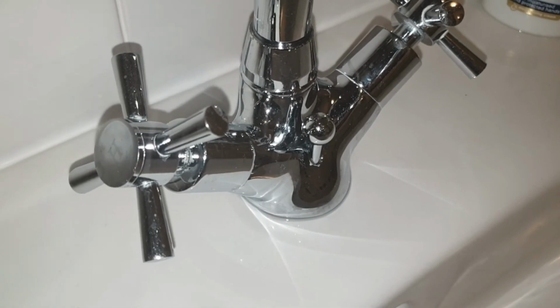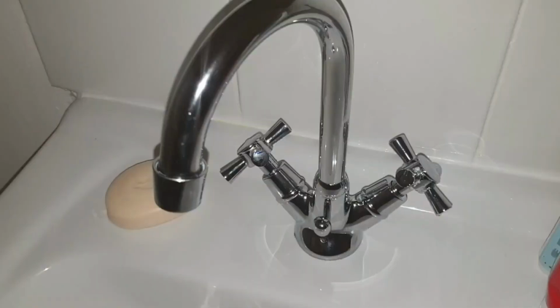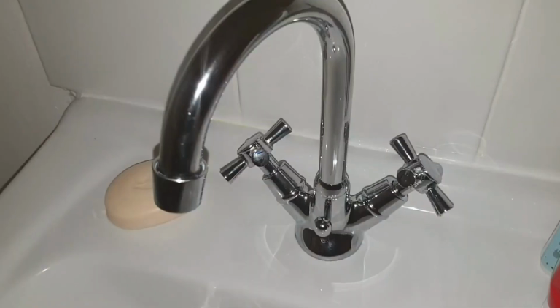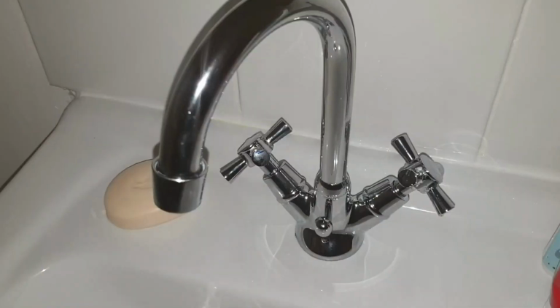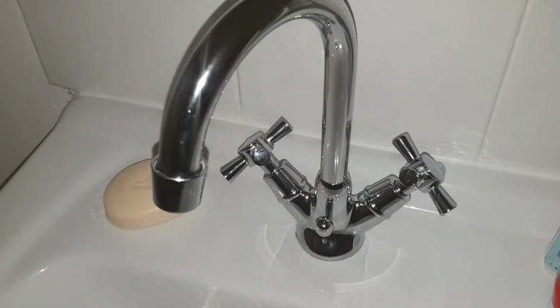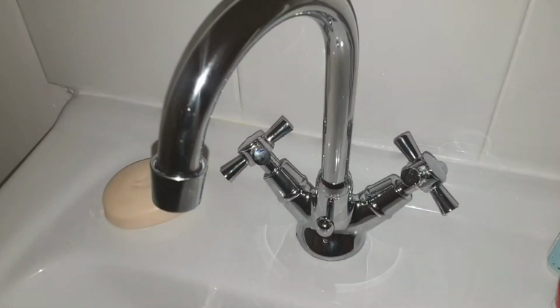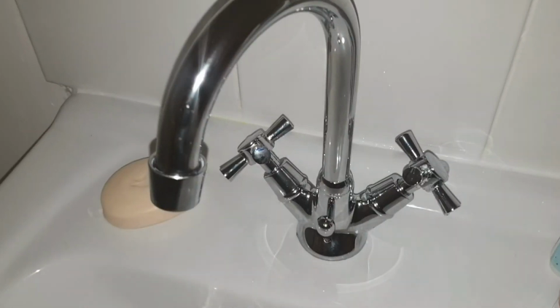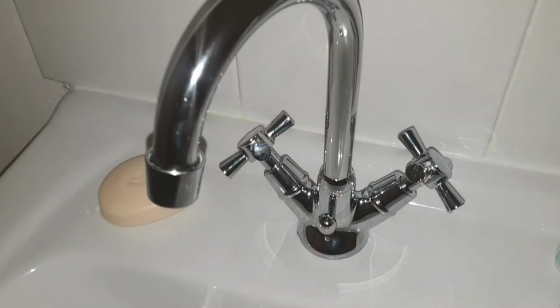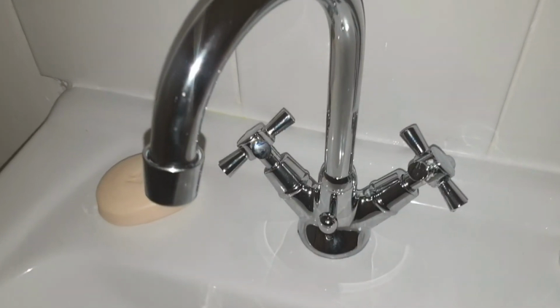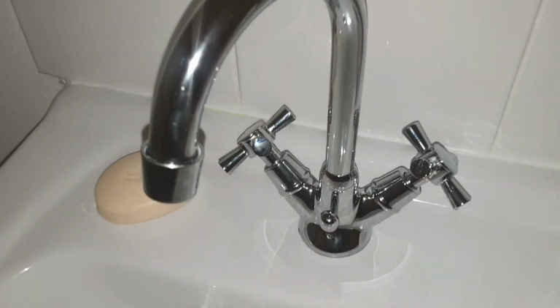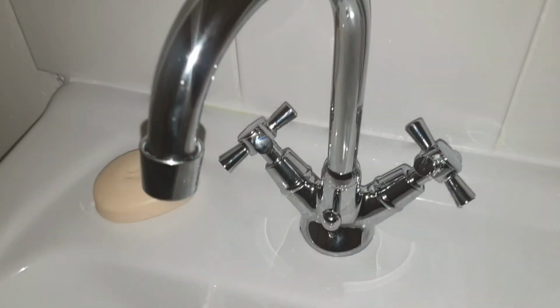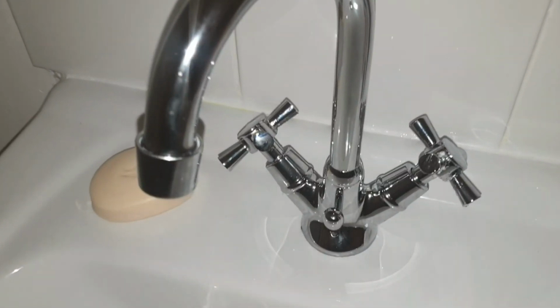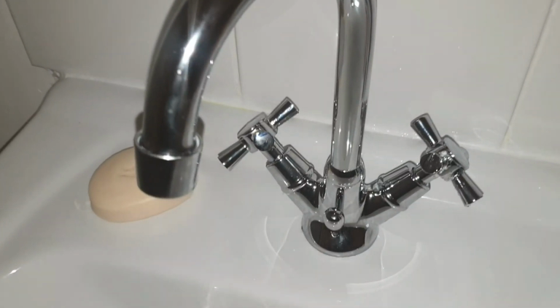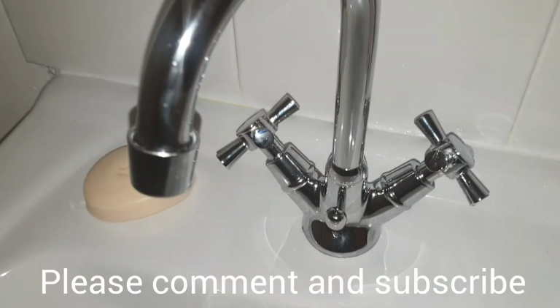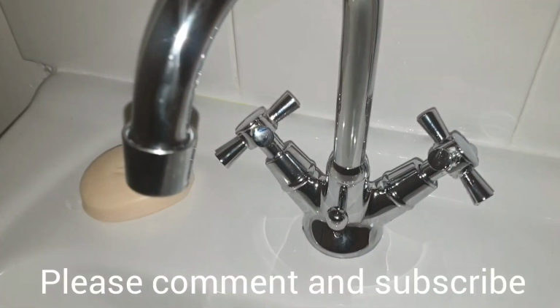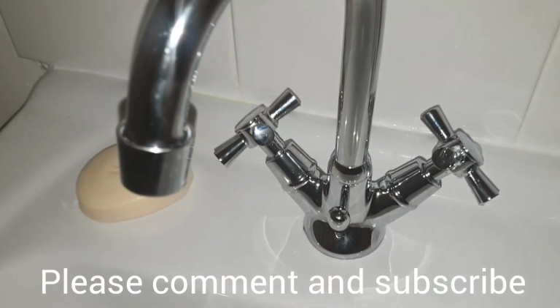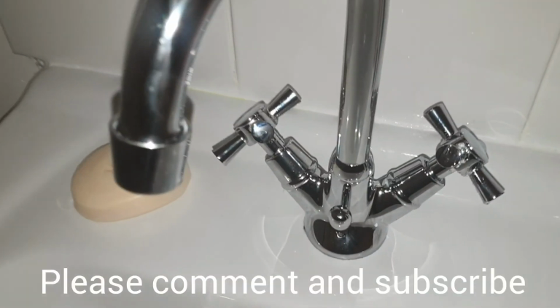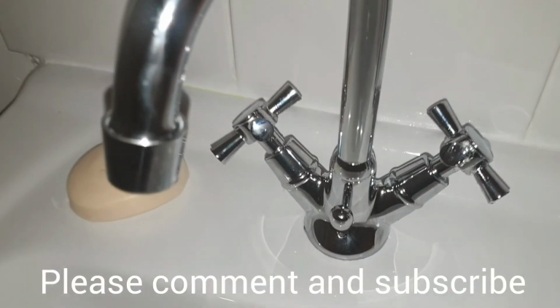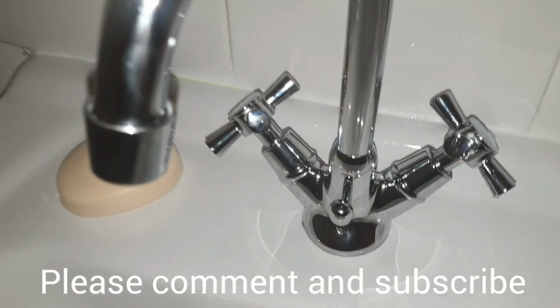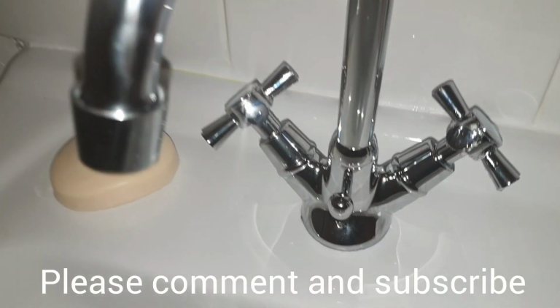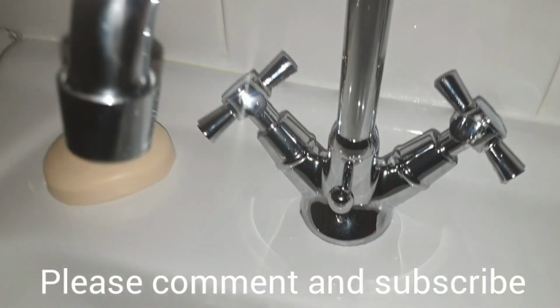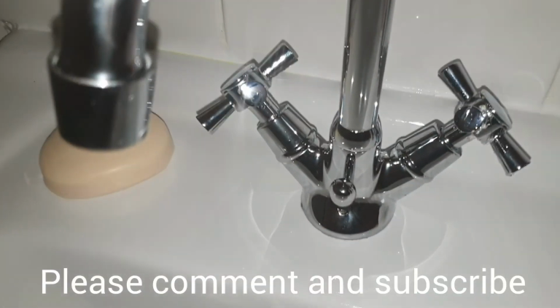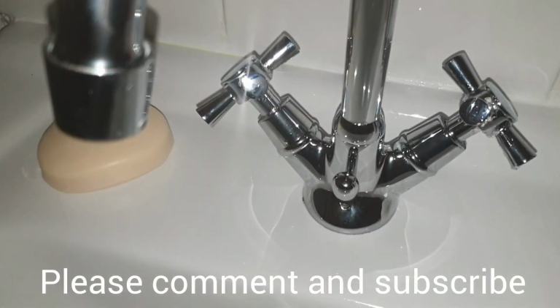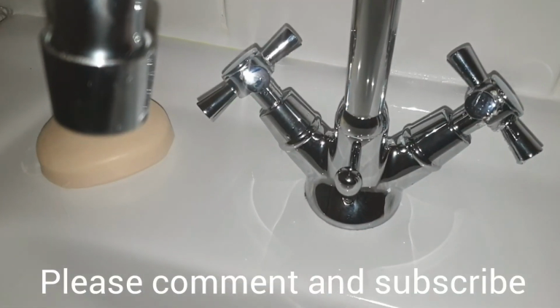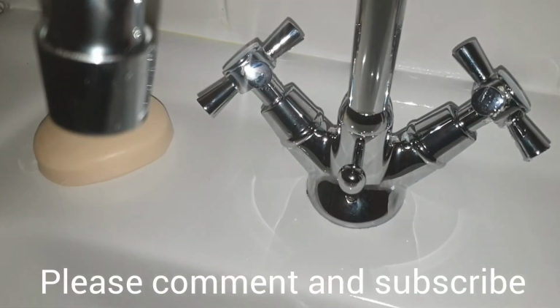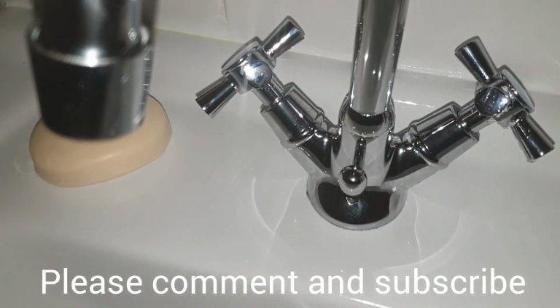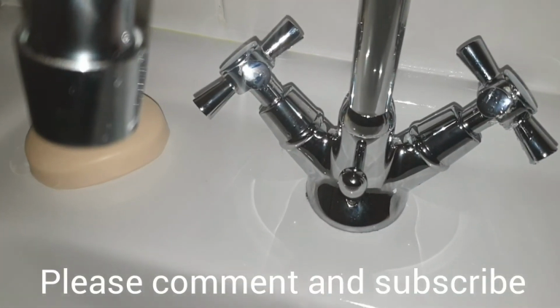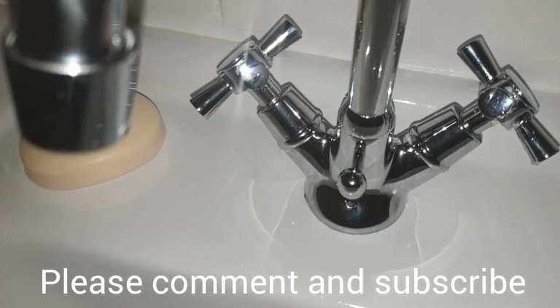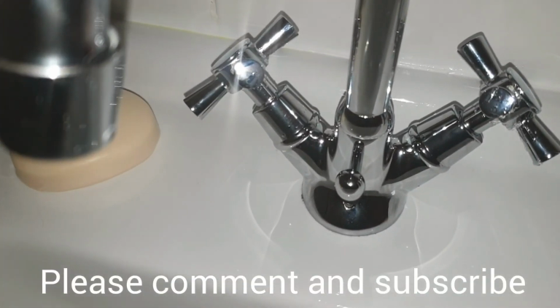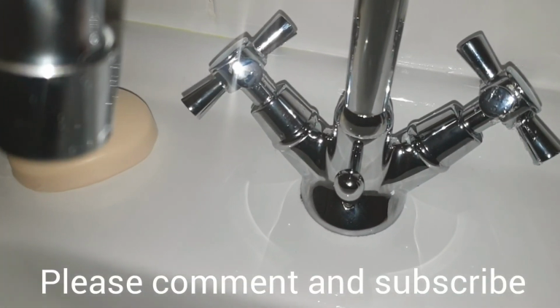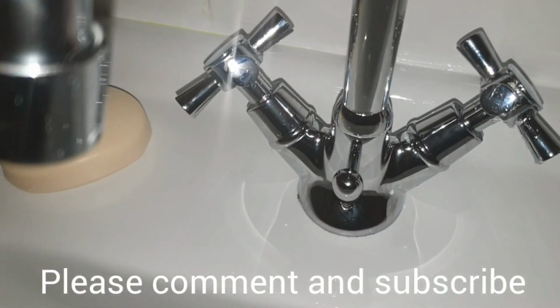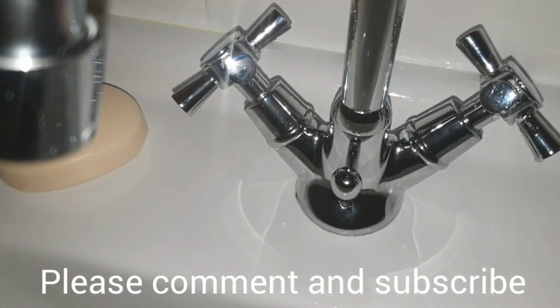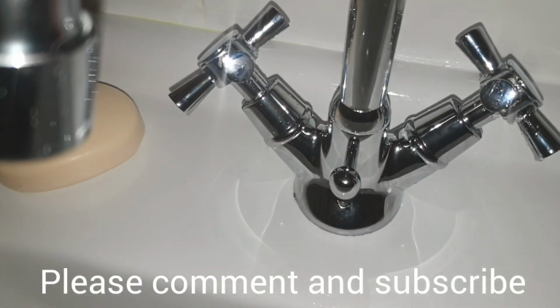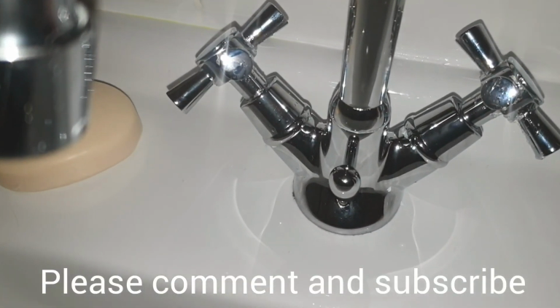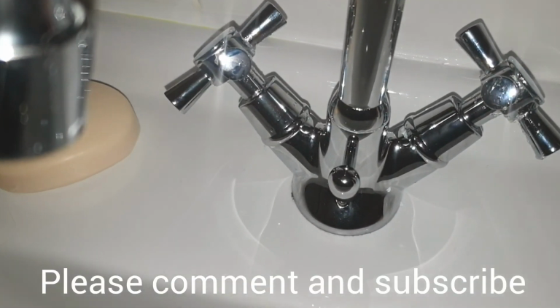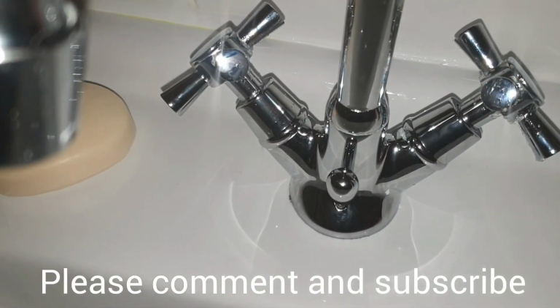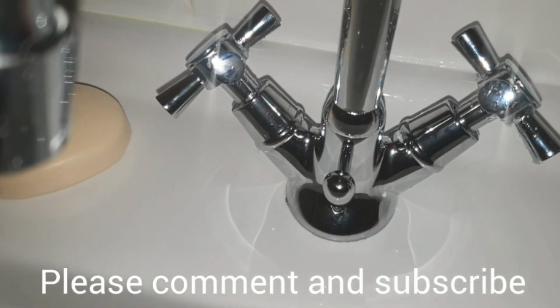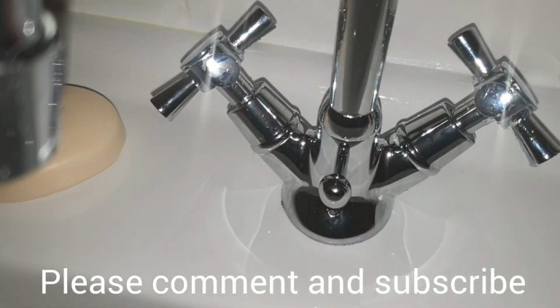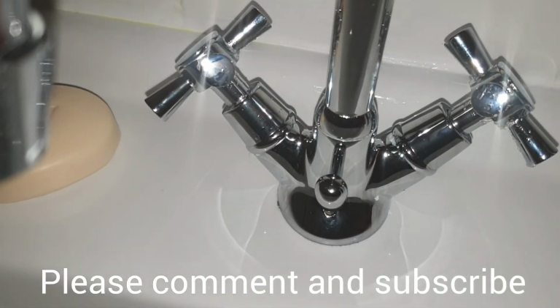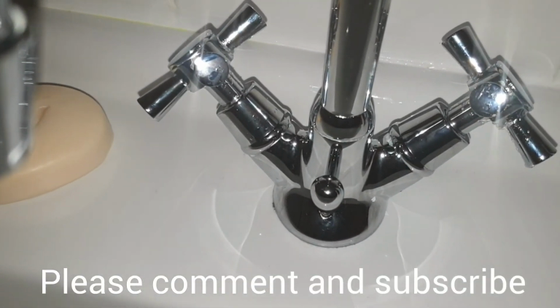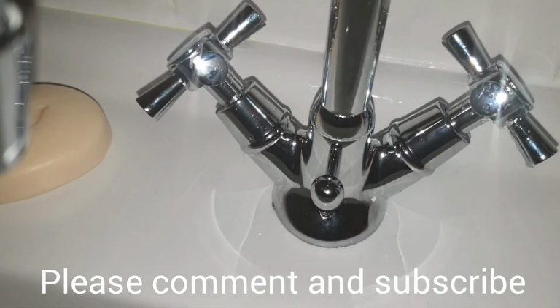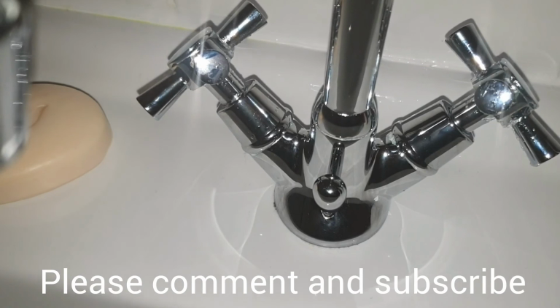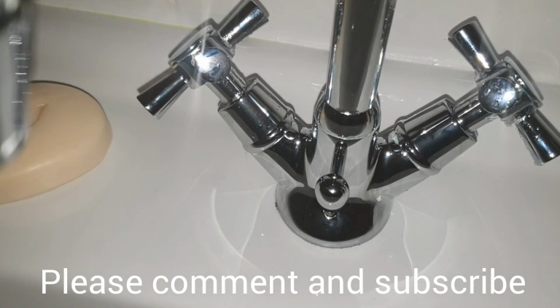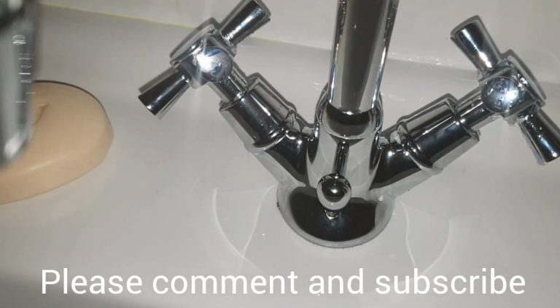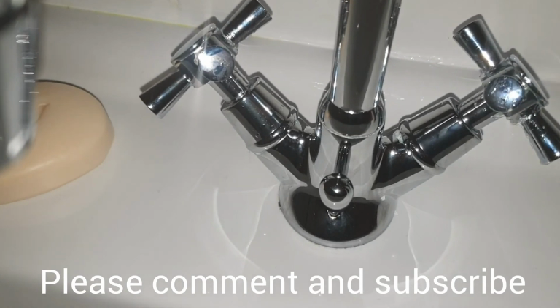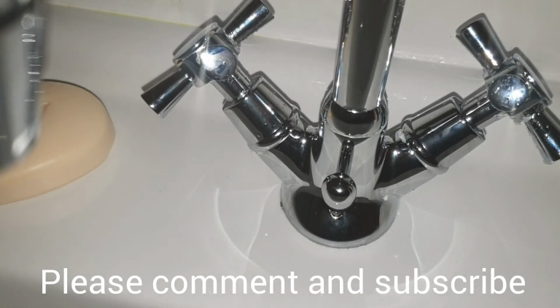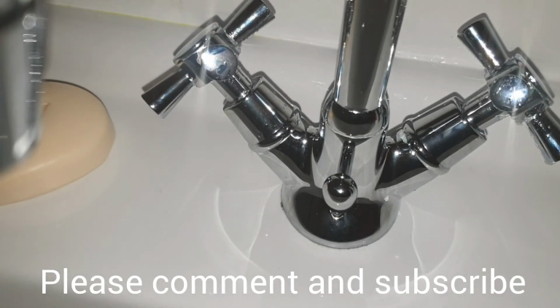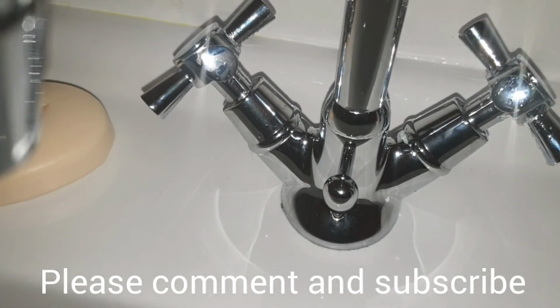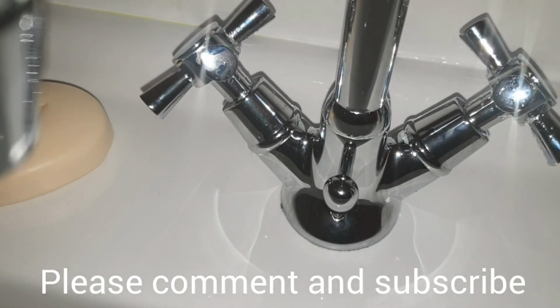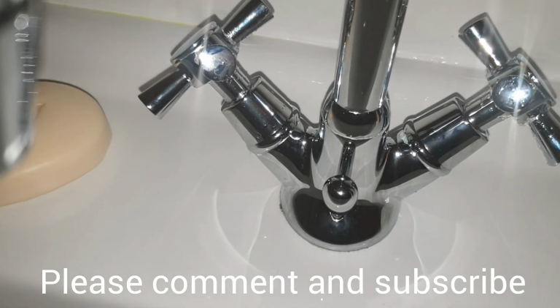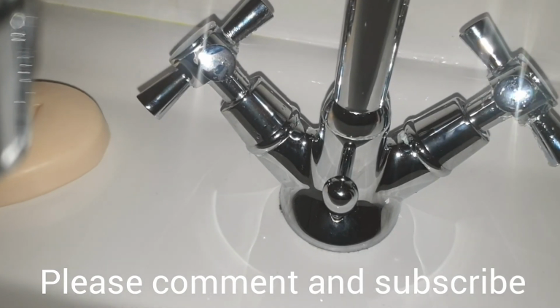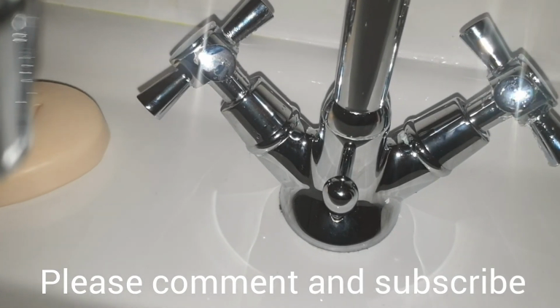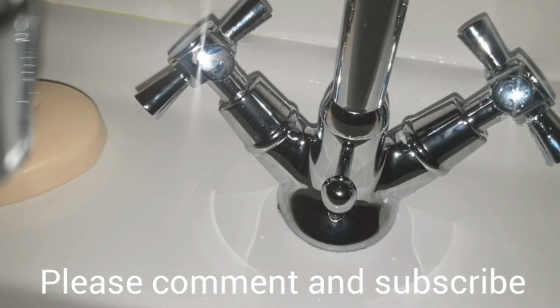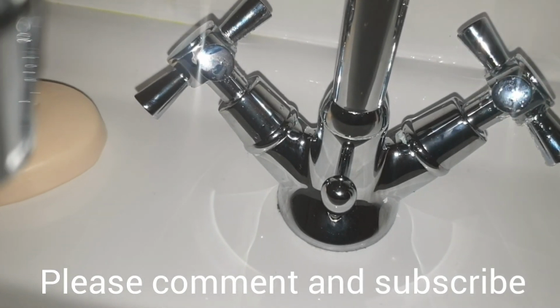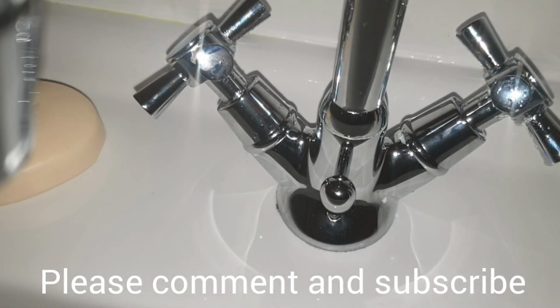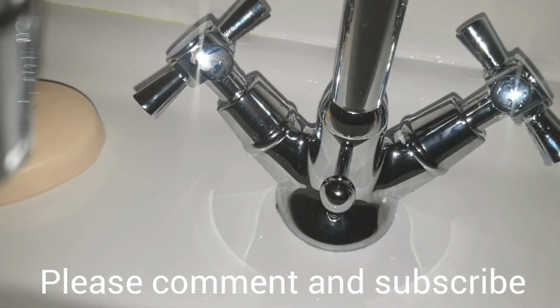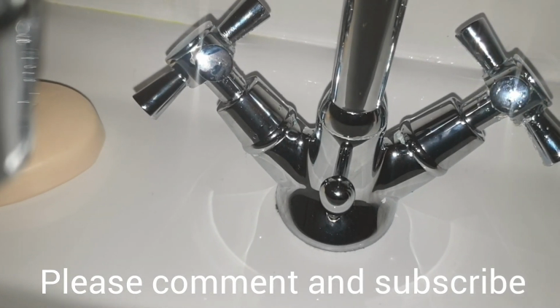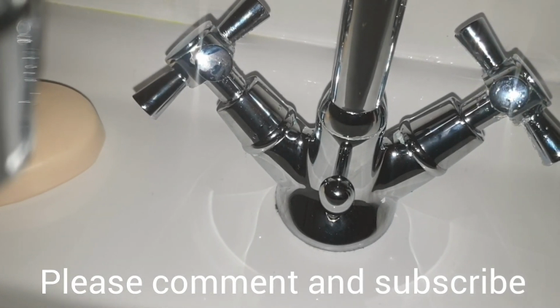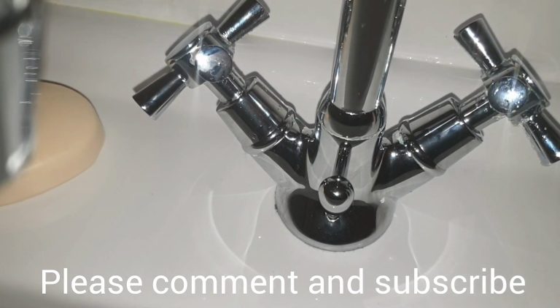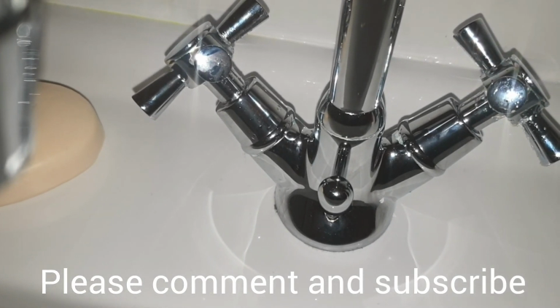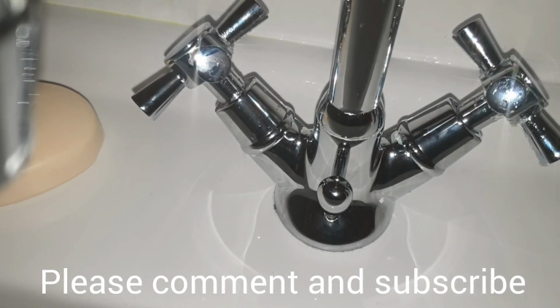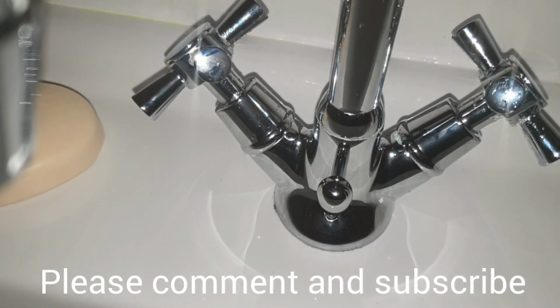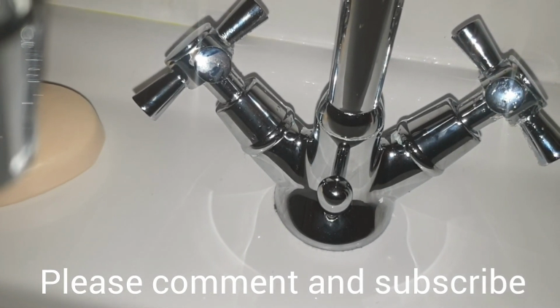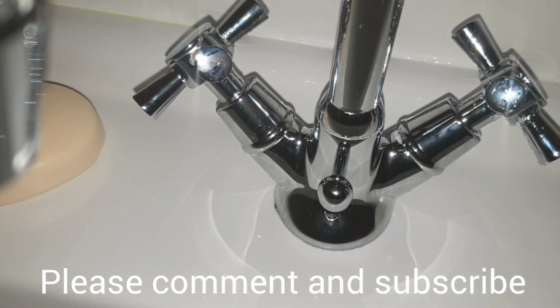I hope you found this useful. If you have, leave a thumbs up. Any questions, leave a comment below, and don't forget to subscribe to Big Ted's Home and Garden. We'll see you soon.